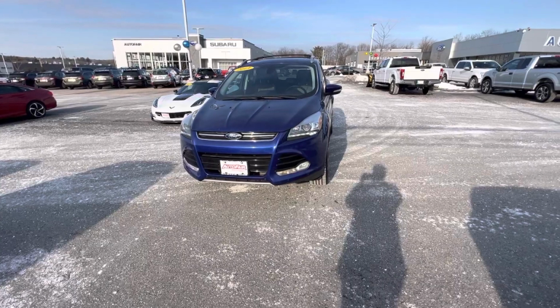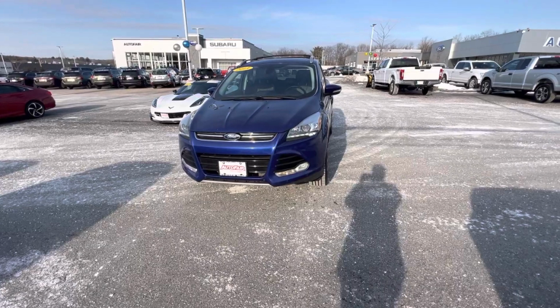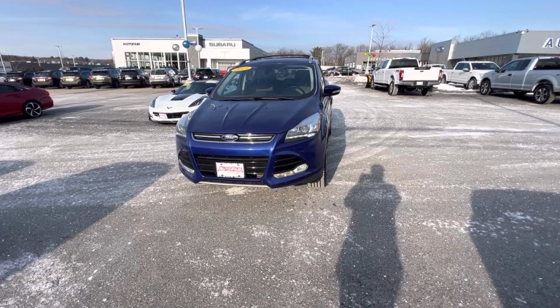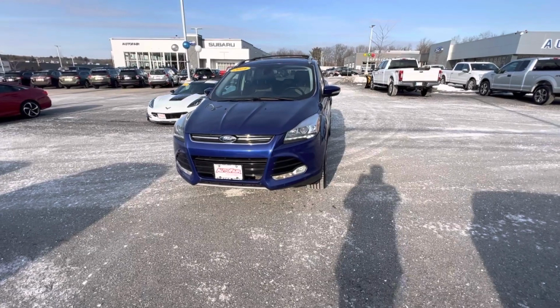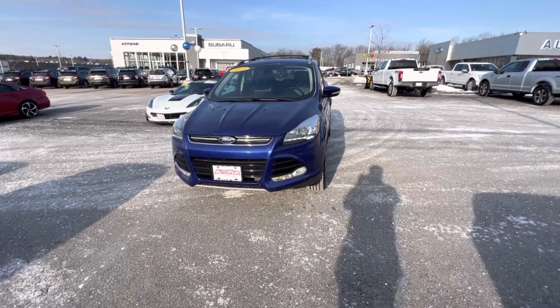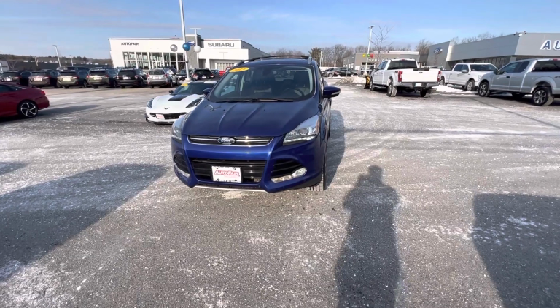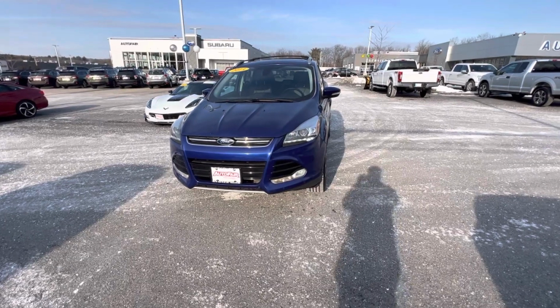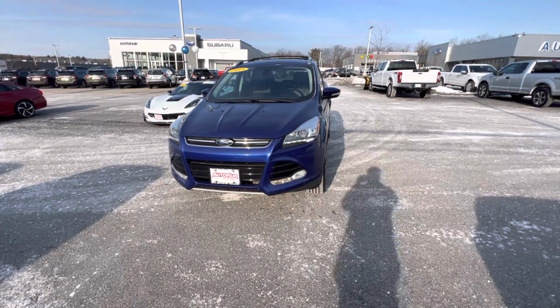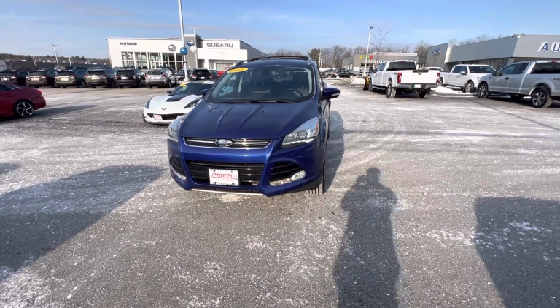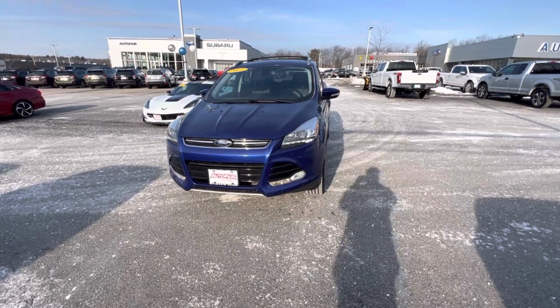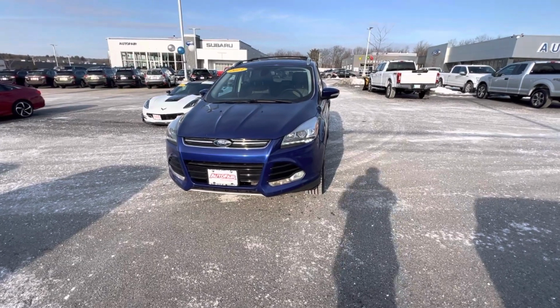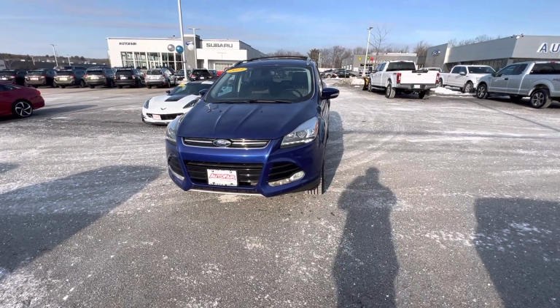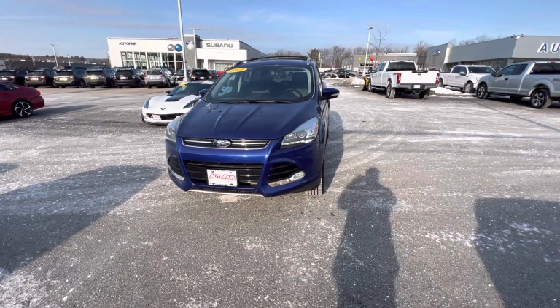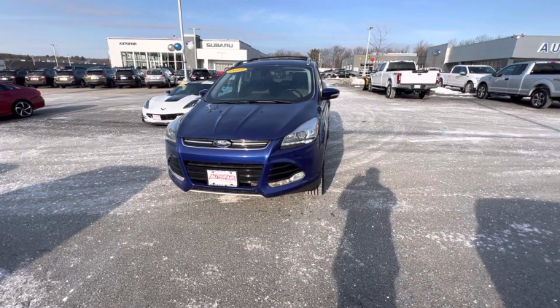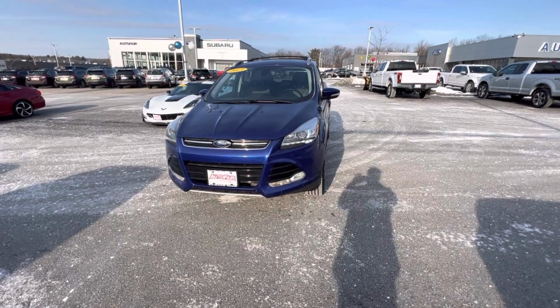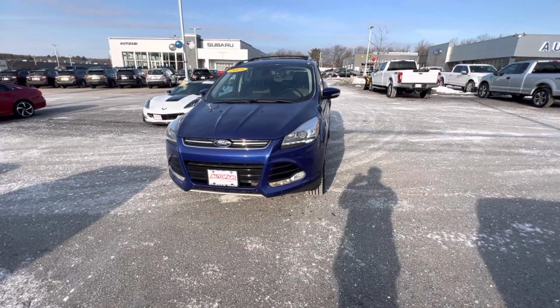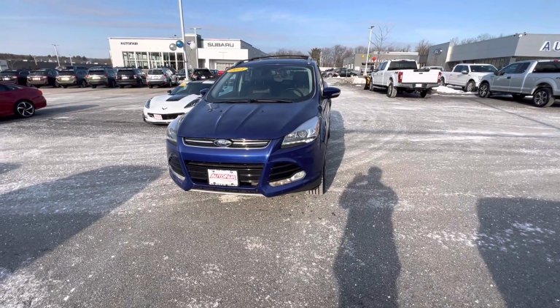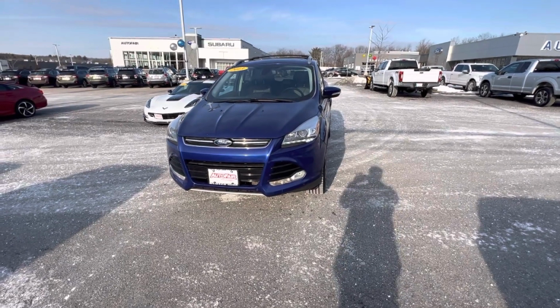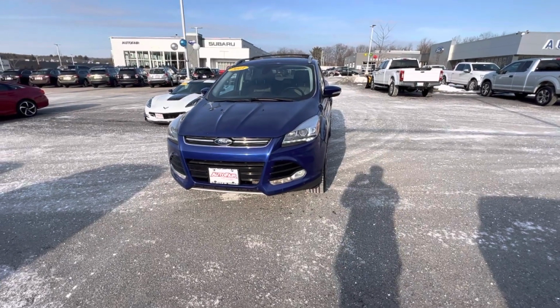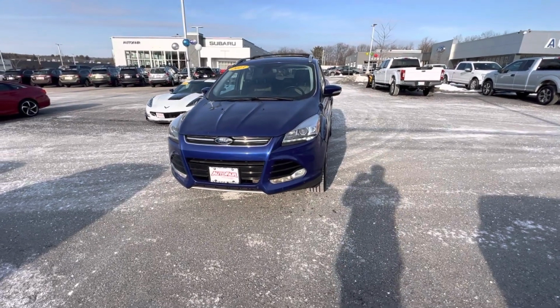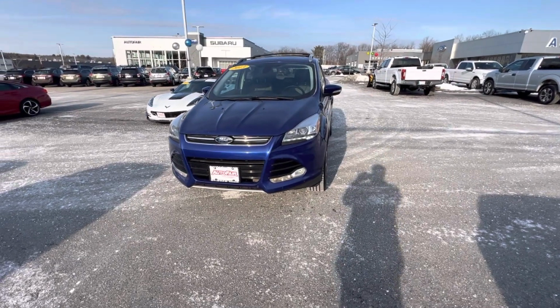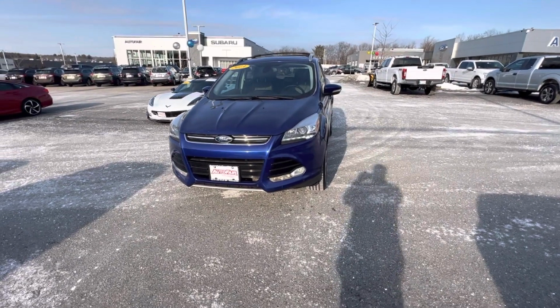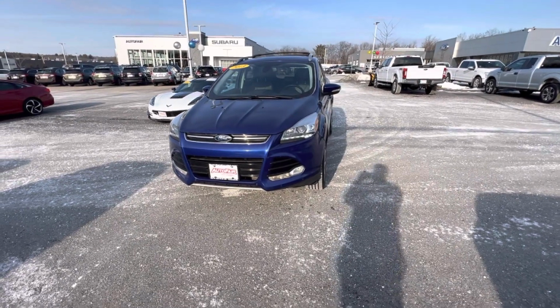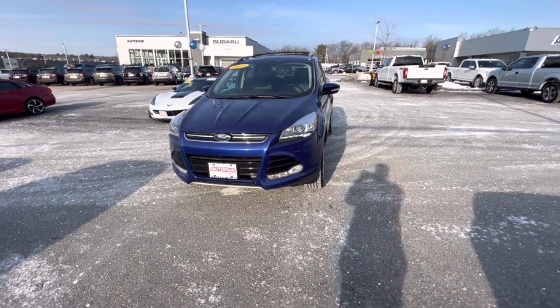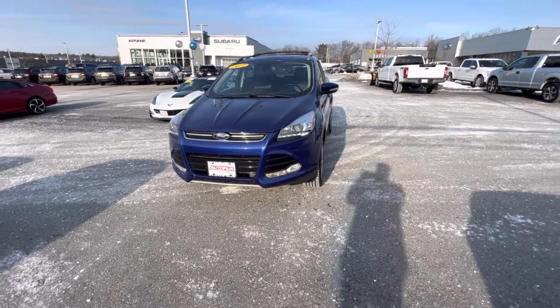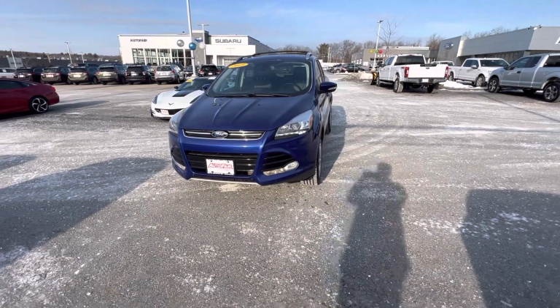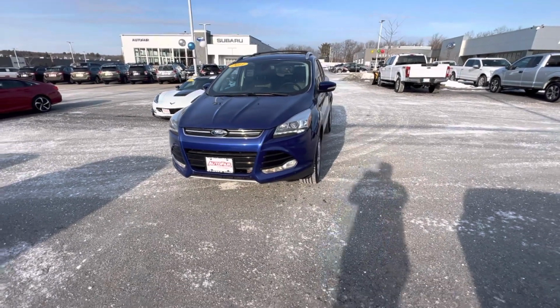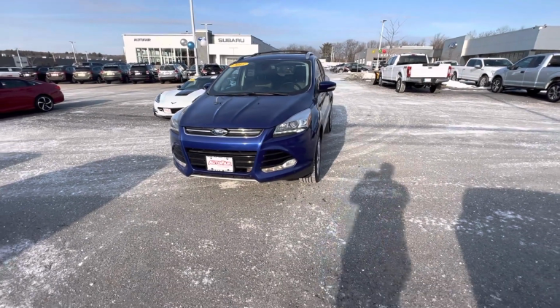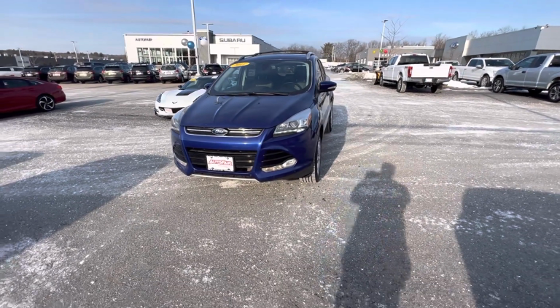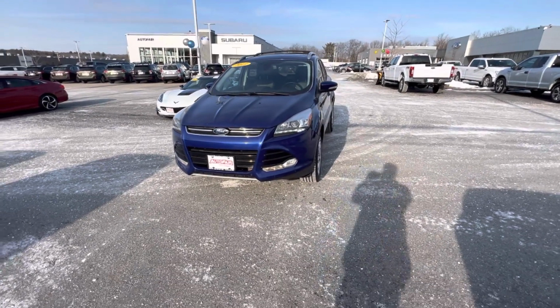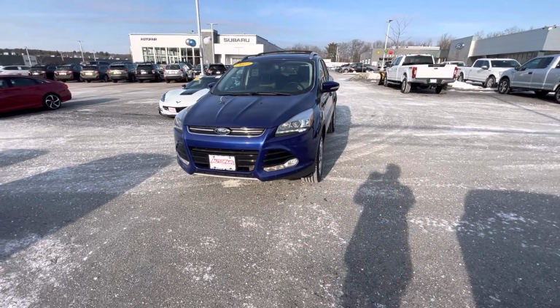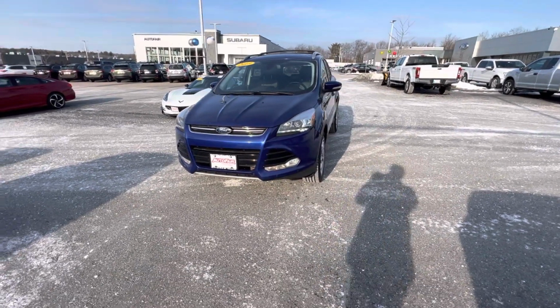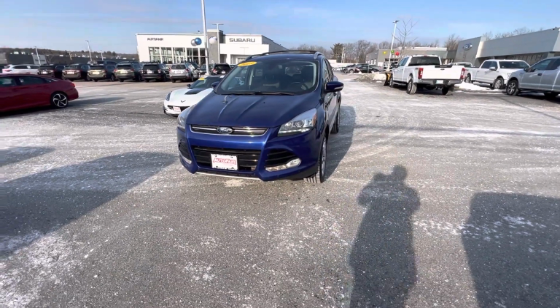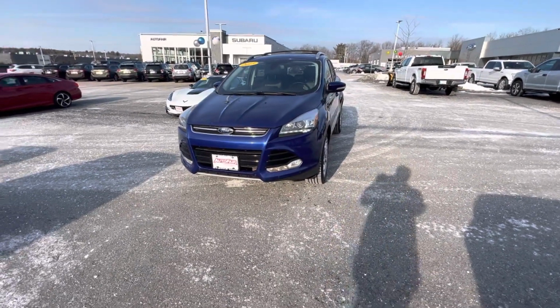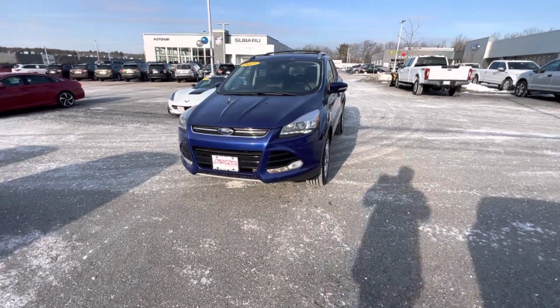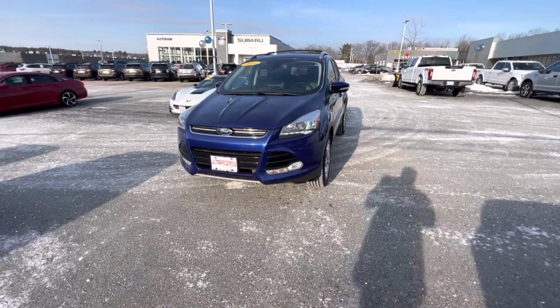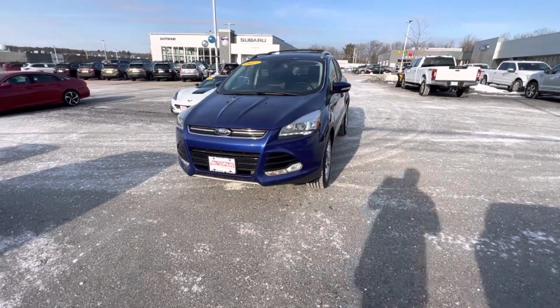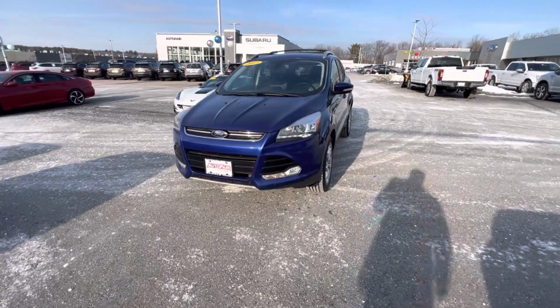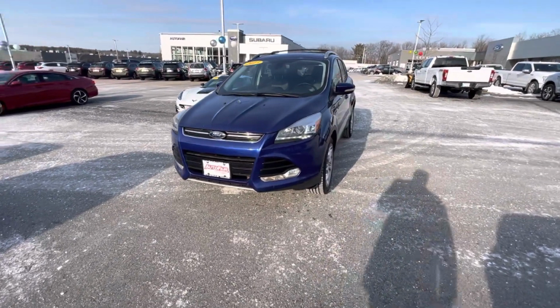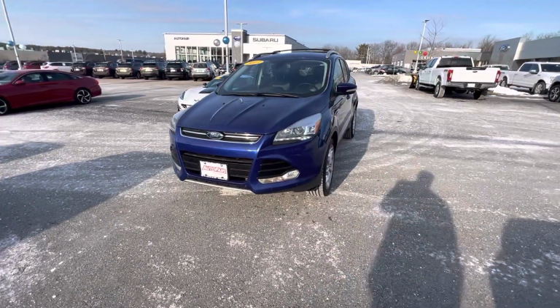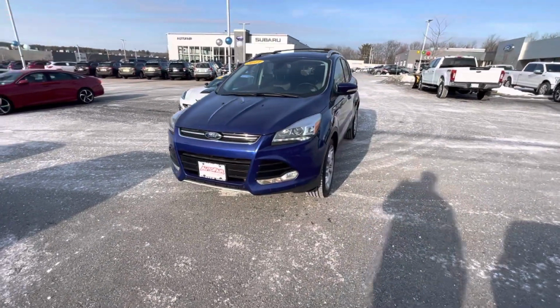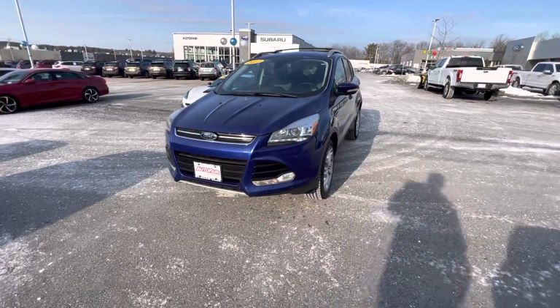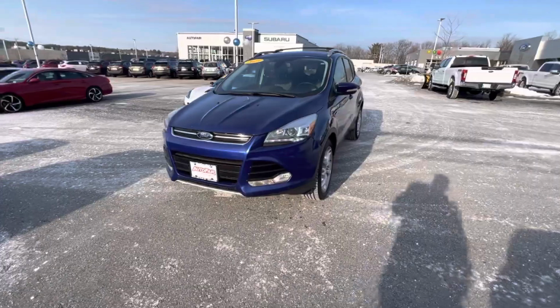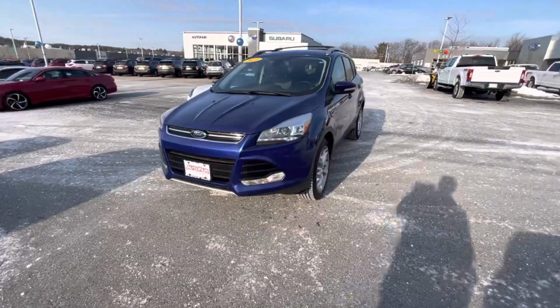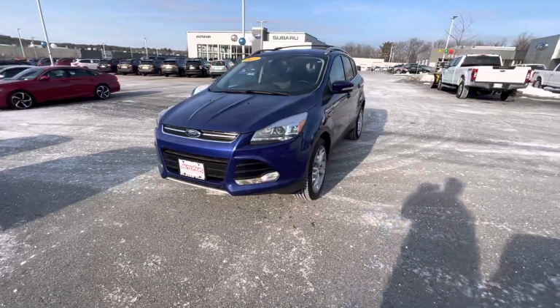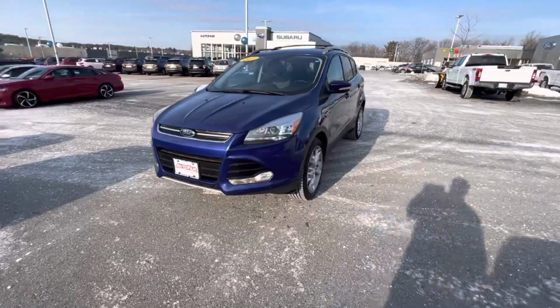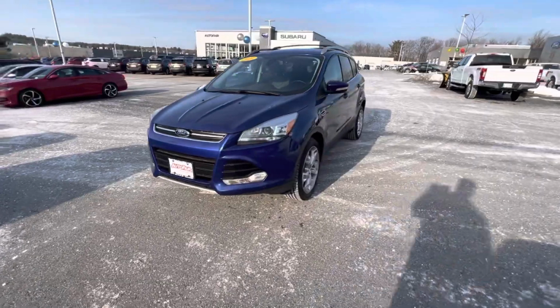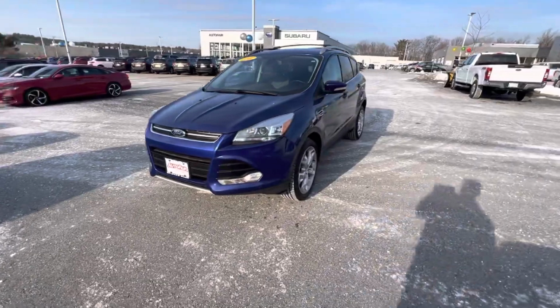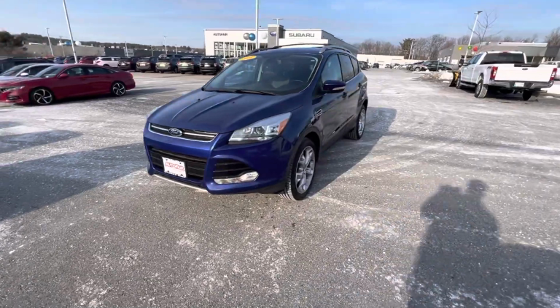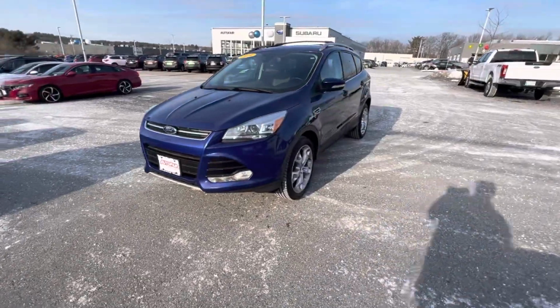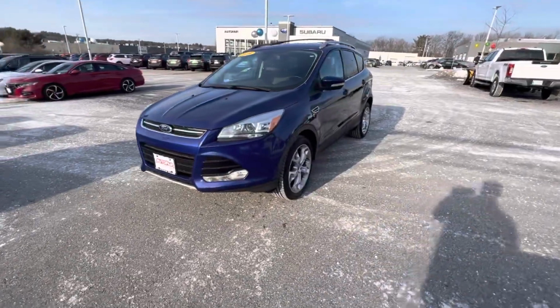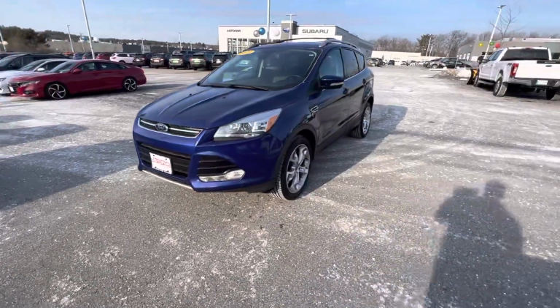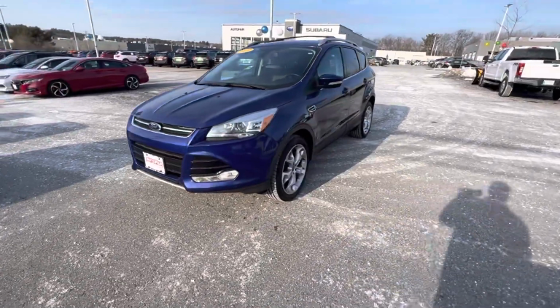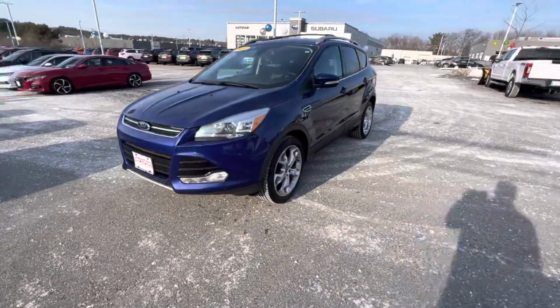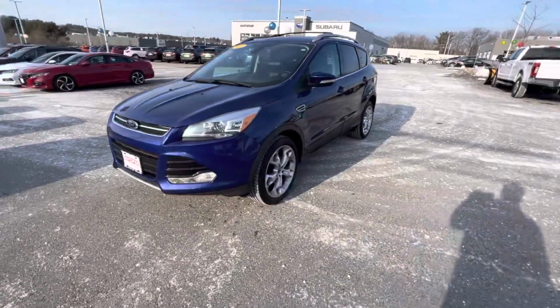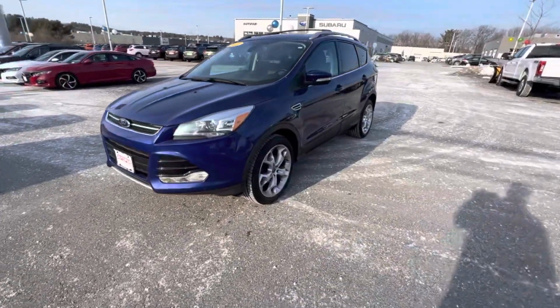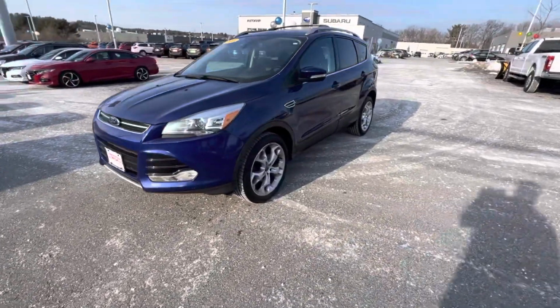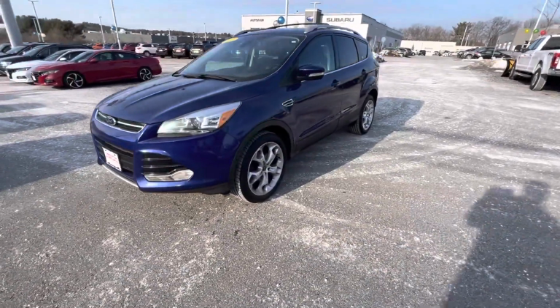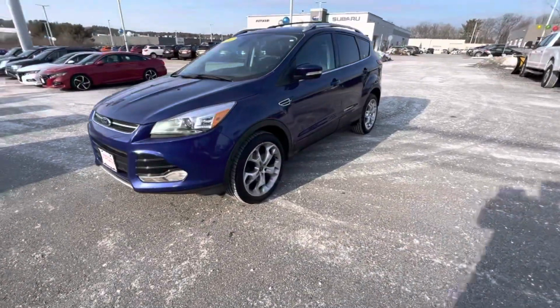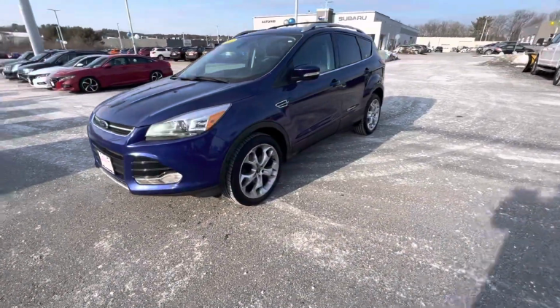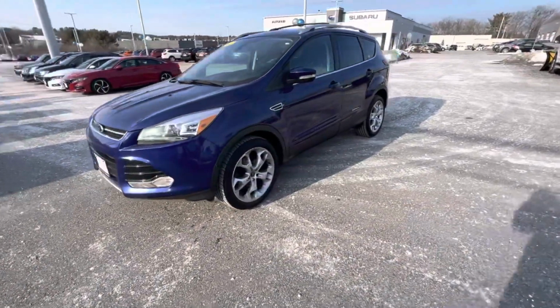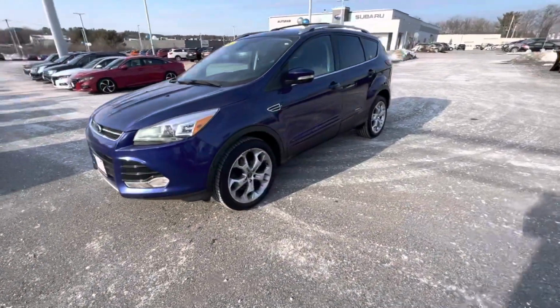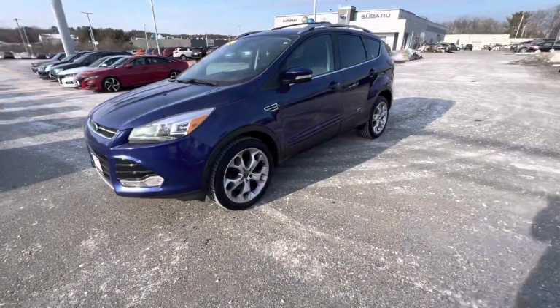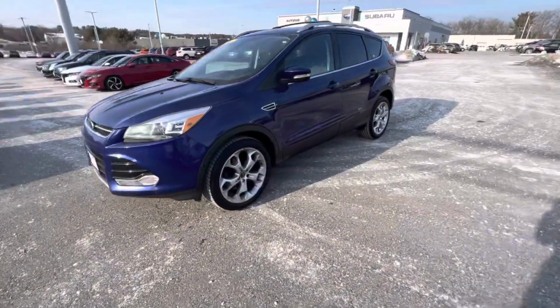Hey, I'm Fernando. I work for Autoford Ford of Havre. I'm one of the product specialists here. Thanks for inquiring about our 2013 Ford Escape that we have on the lot.